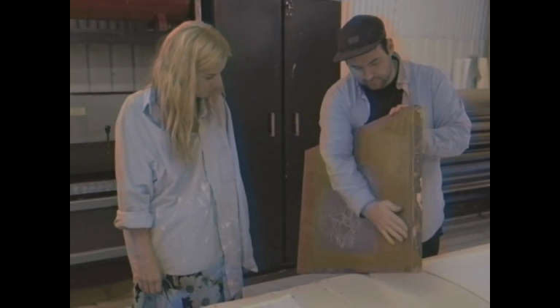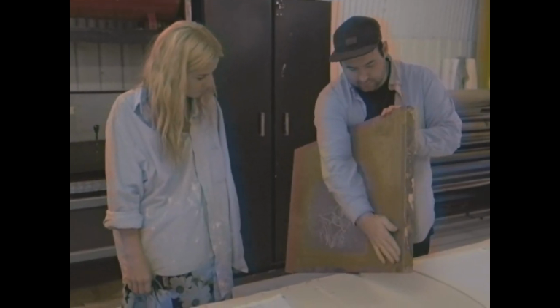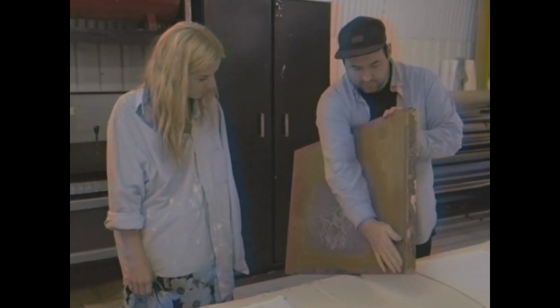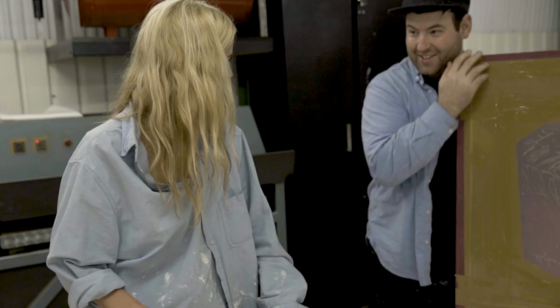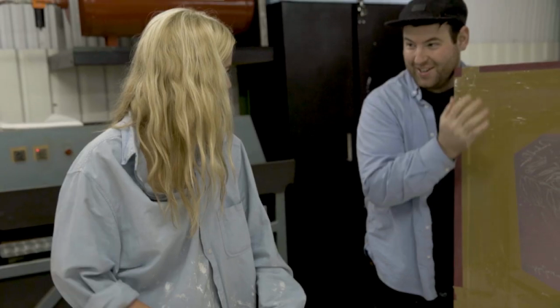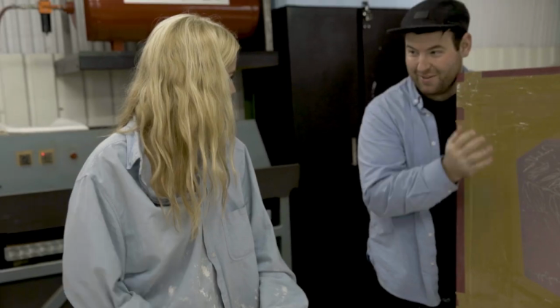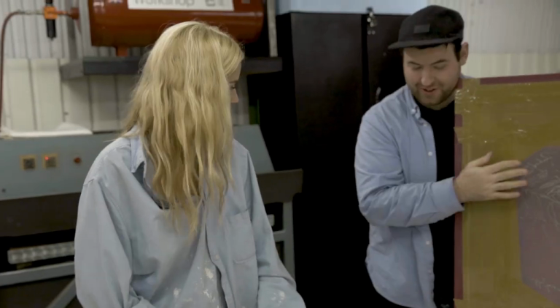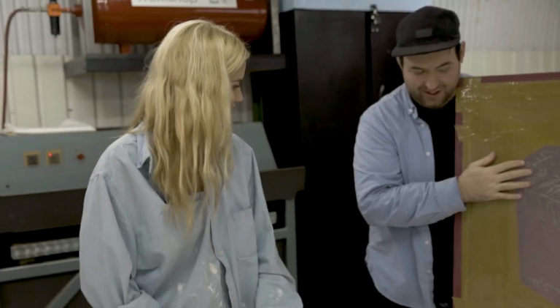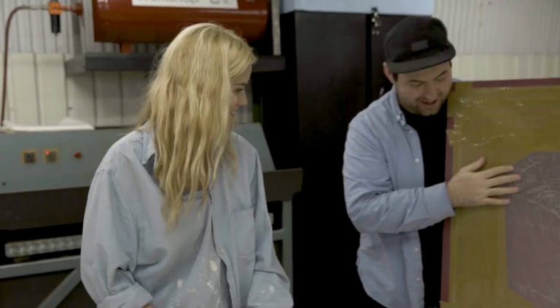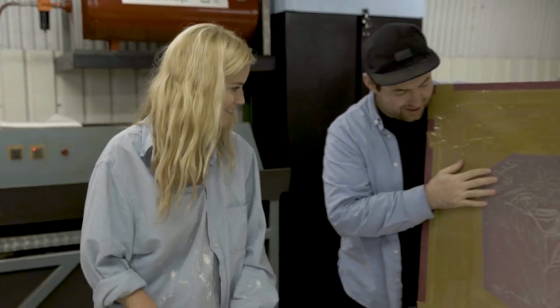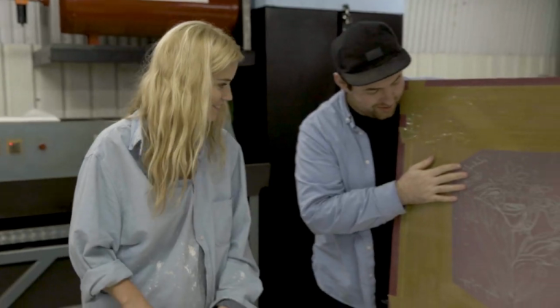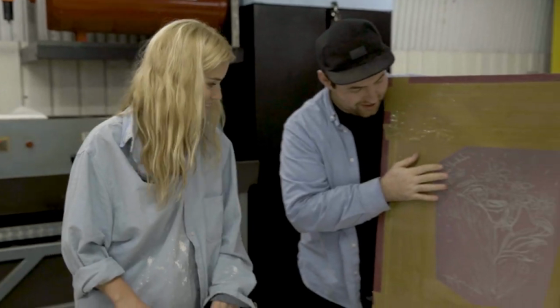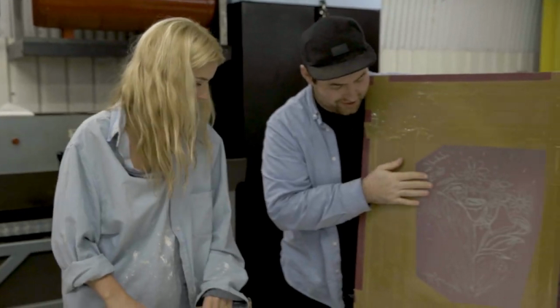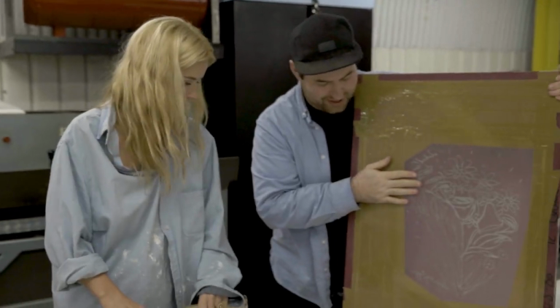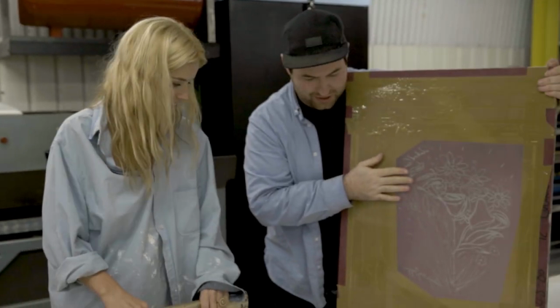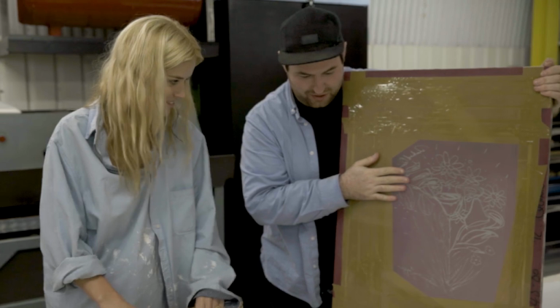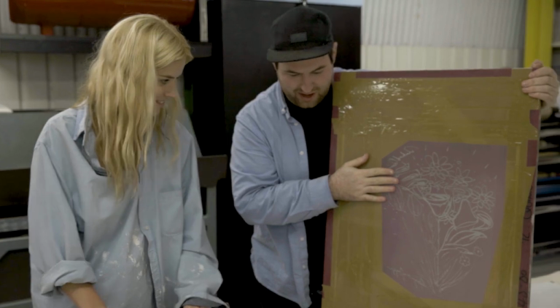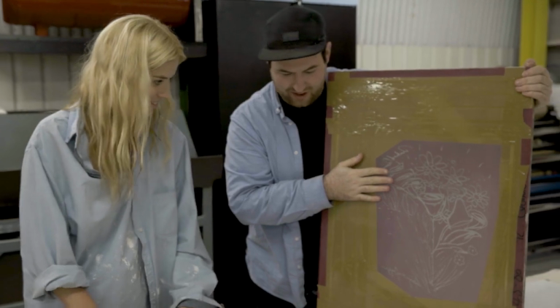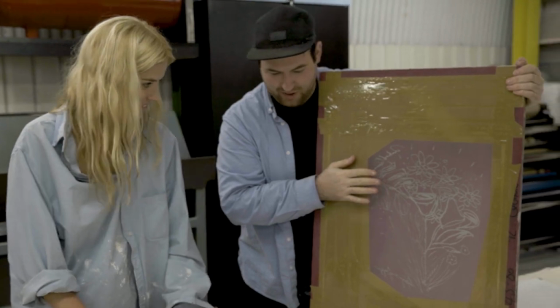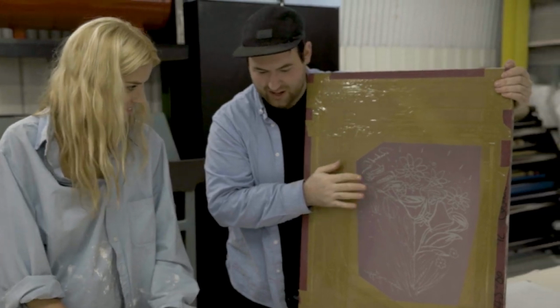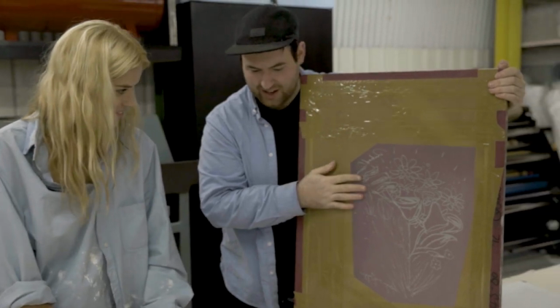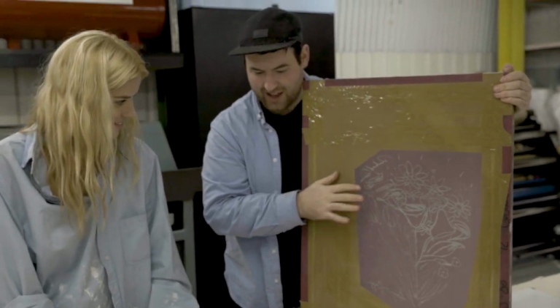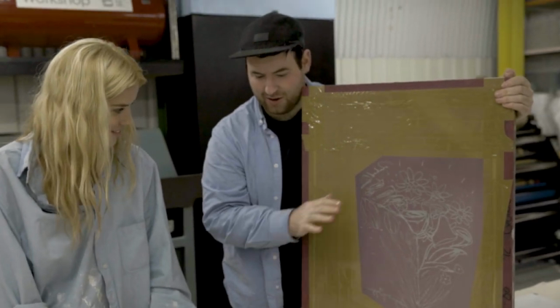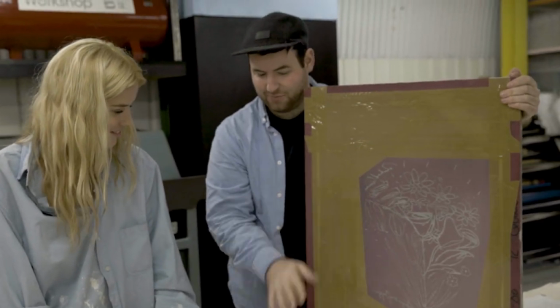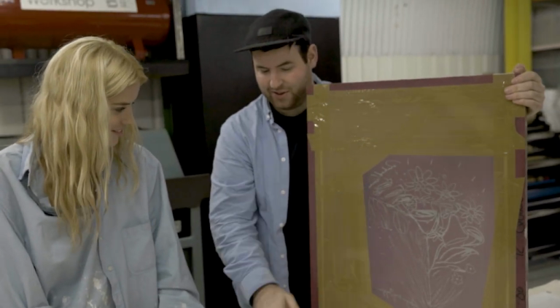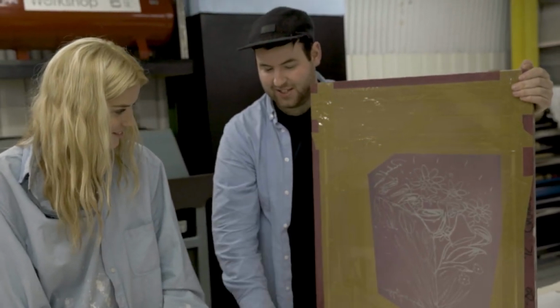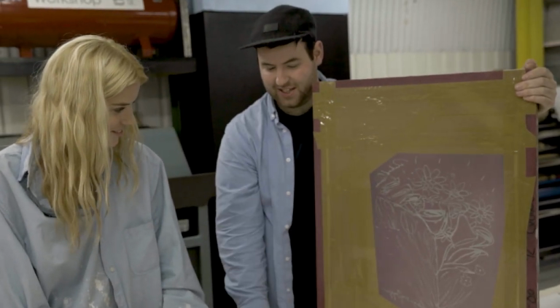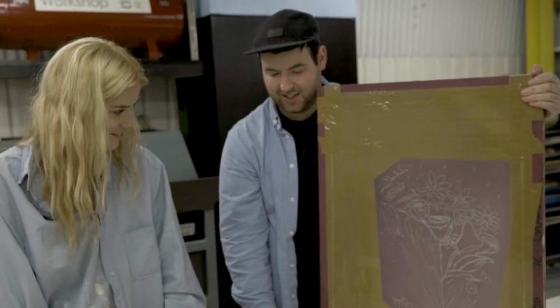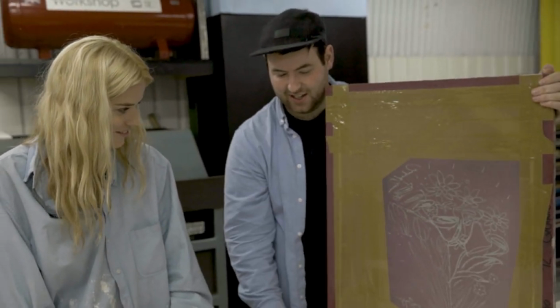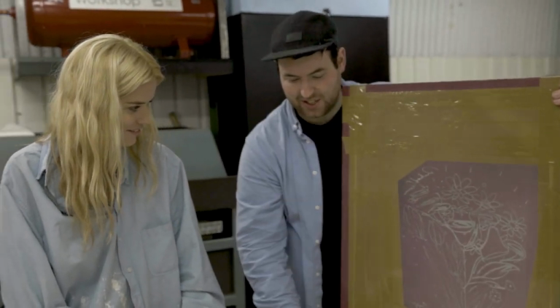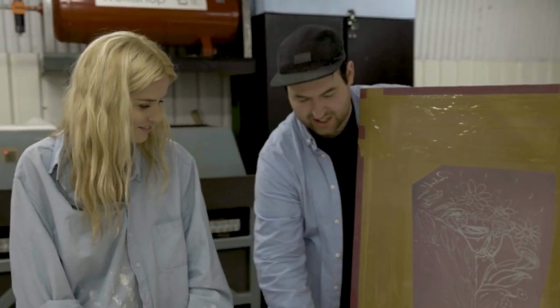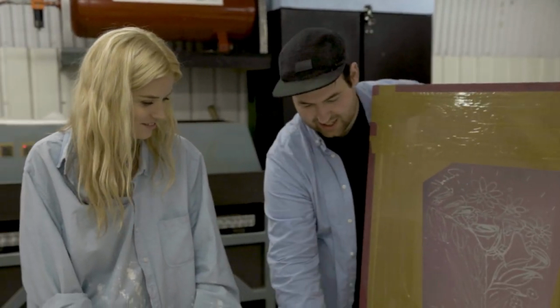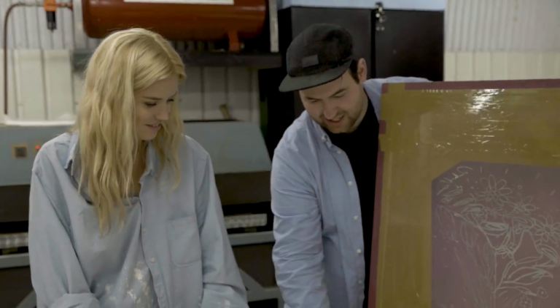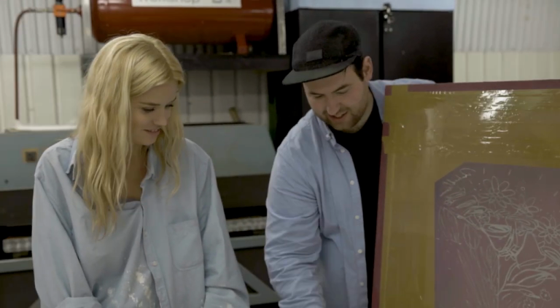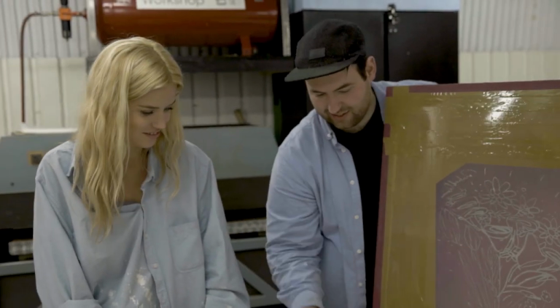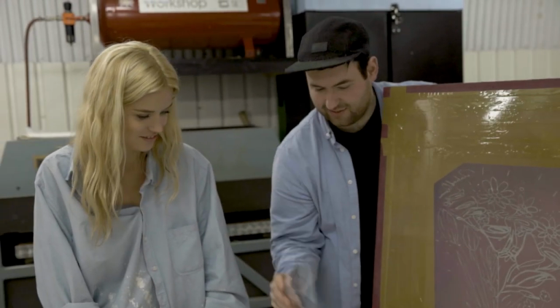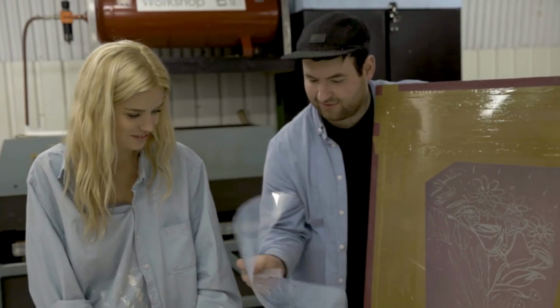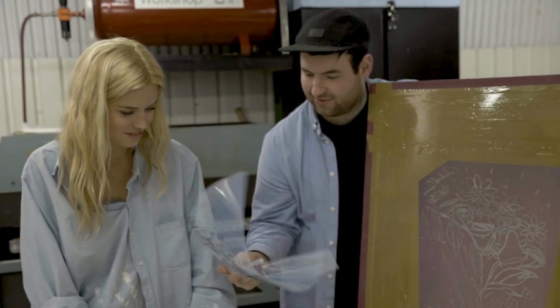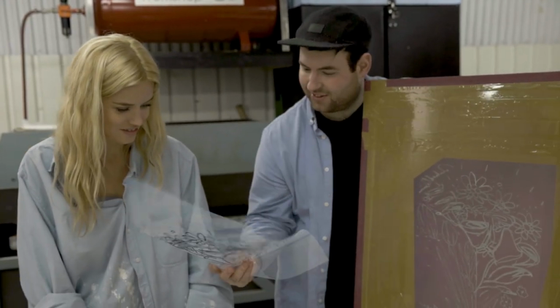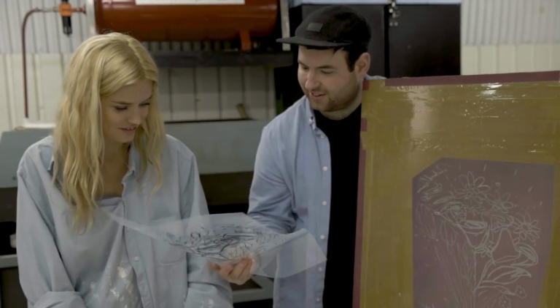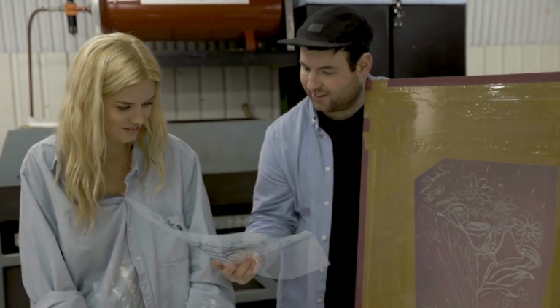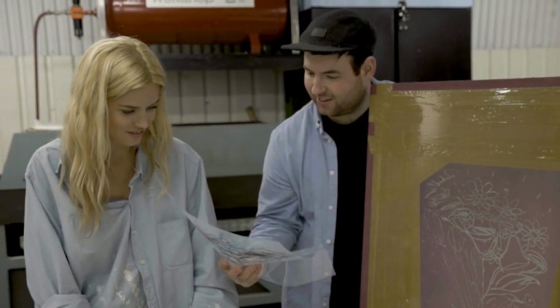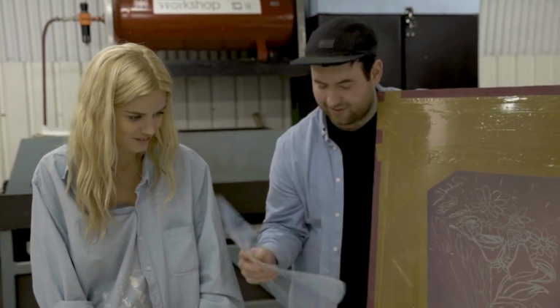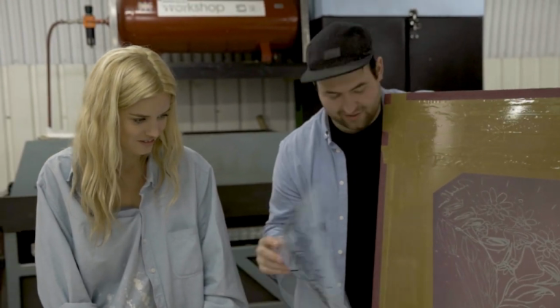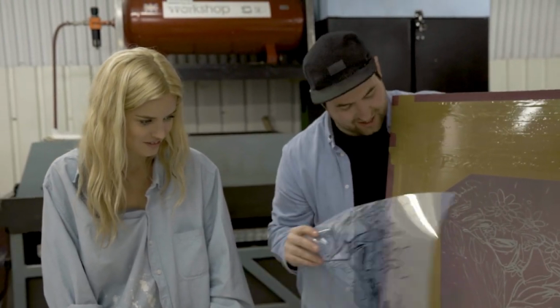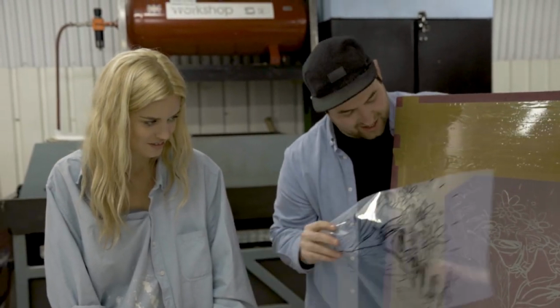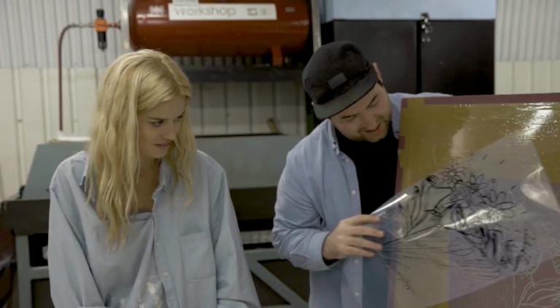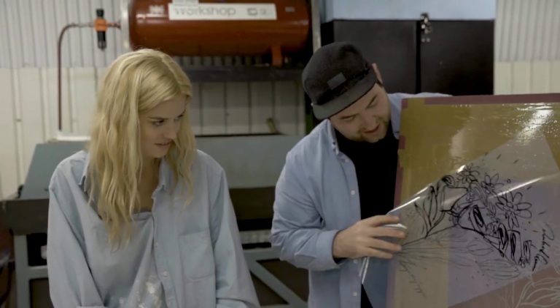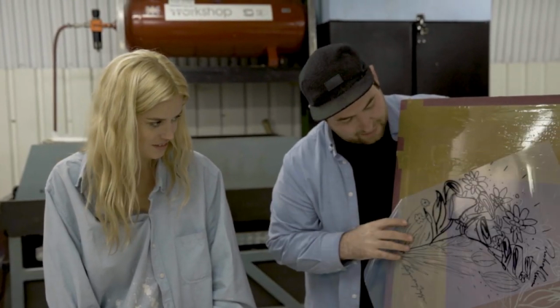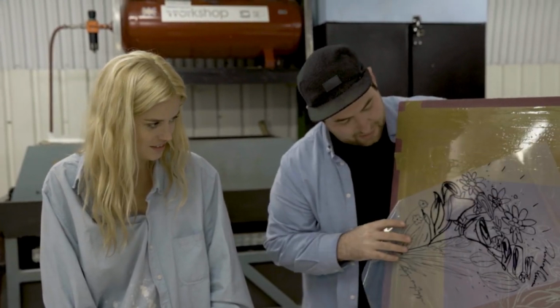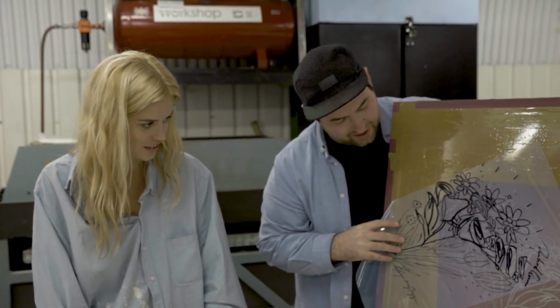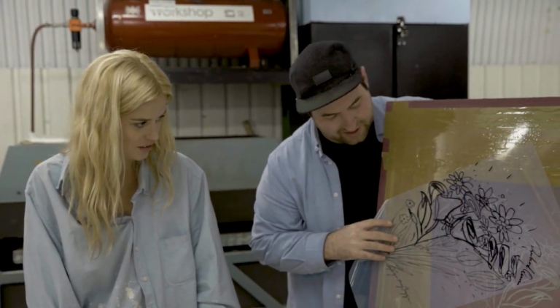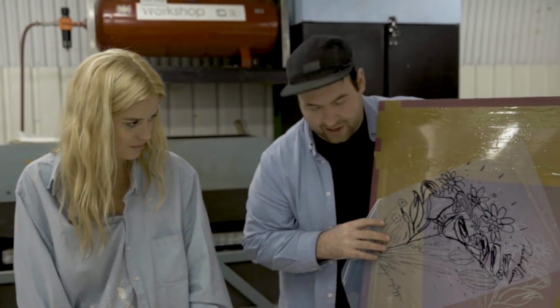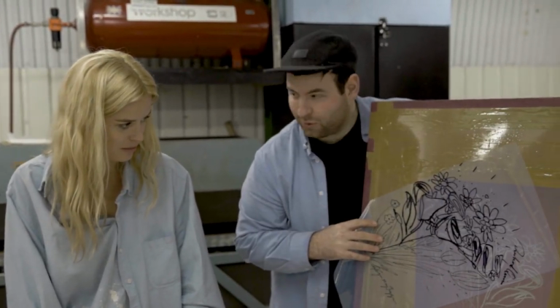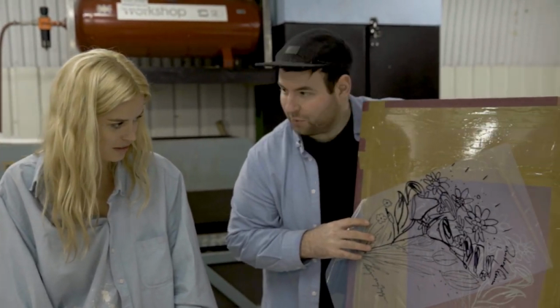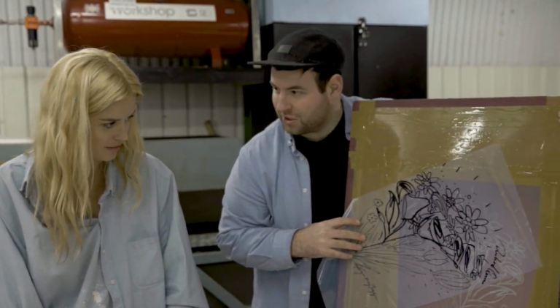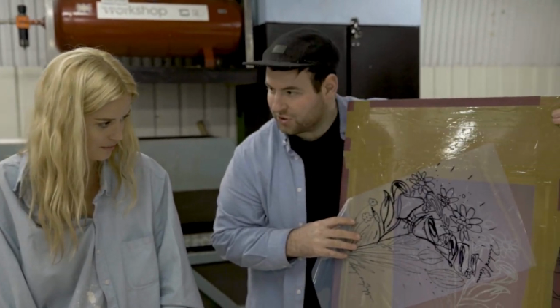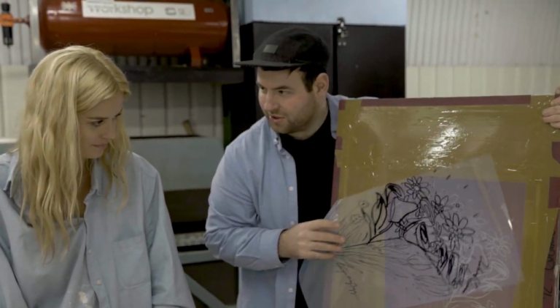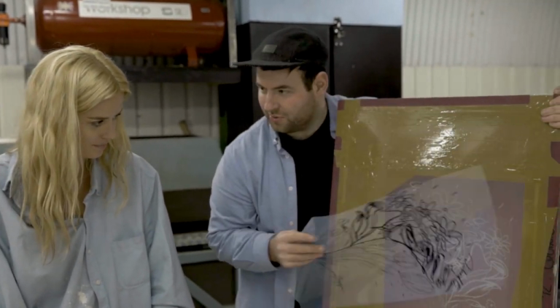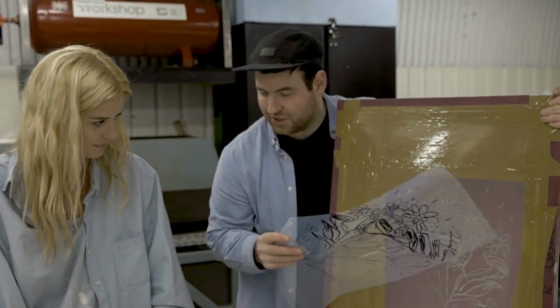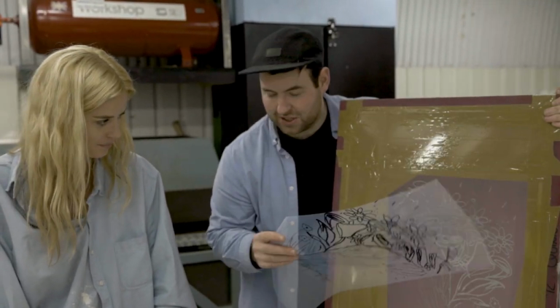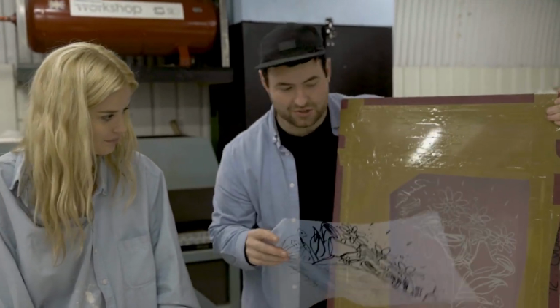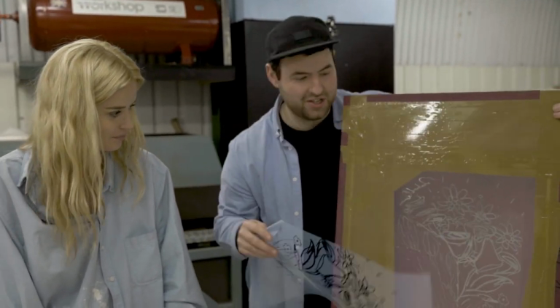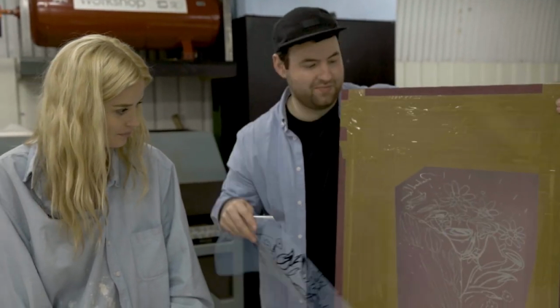So now we've got our artwork on the screen we can now print it. As you can see it's kind of burned out what we drew, which is great.